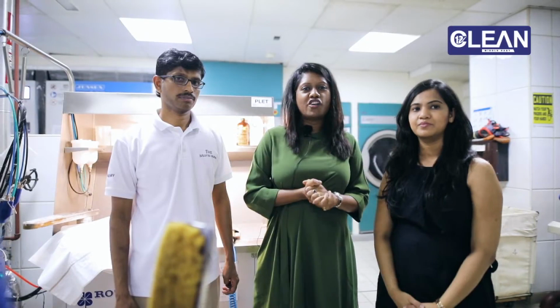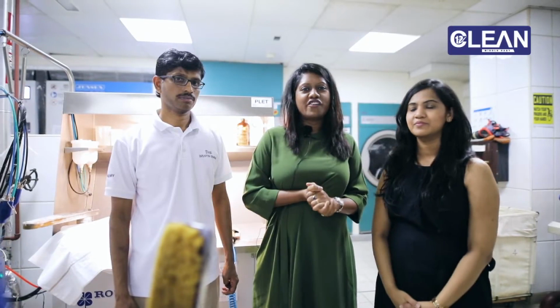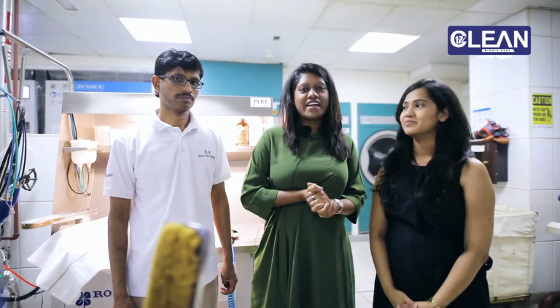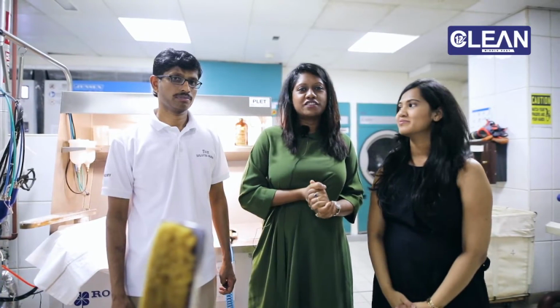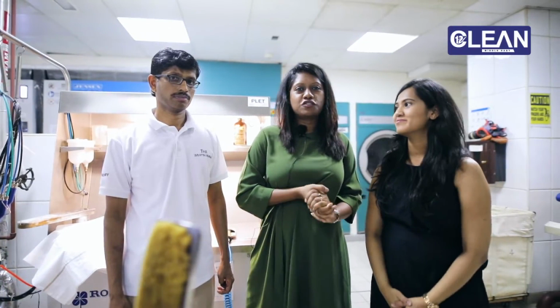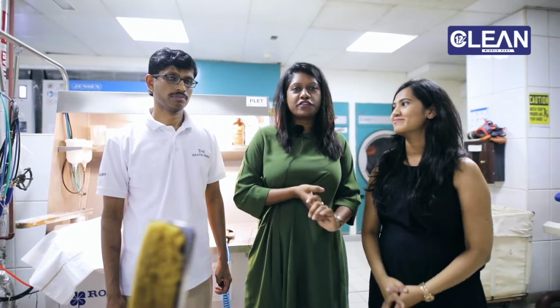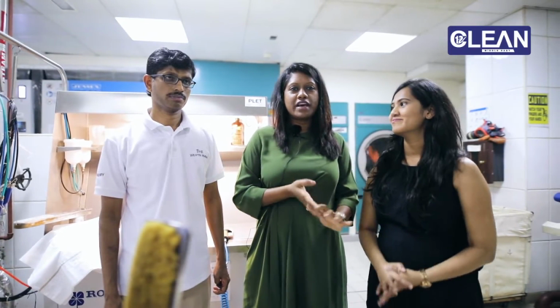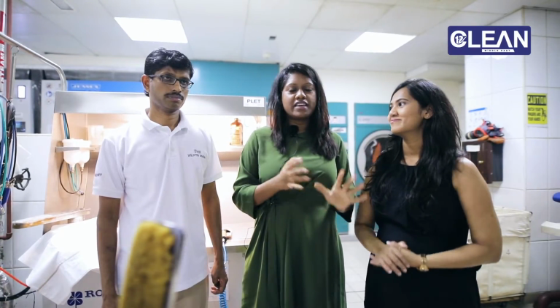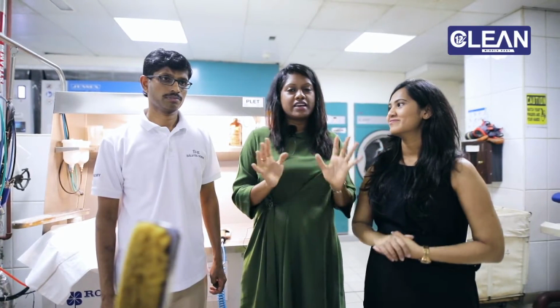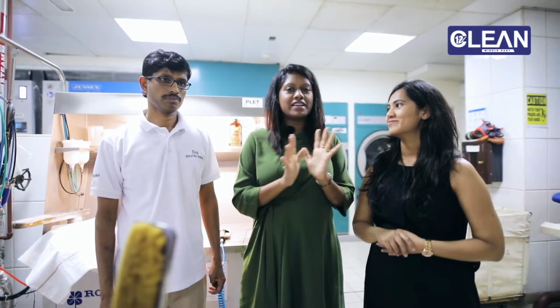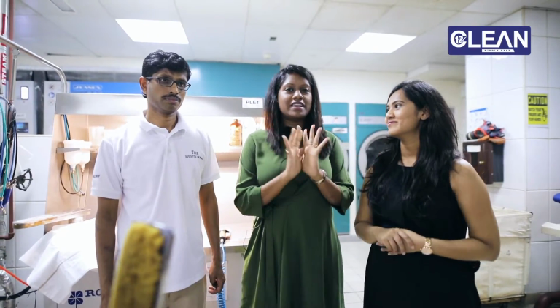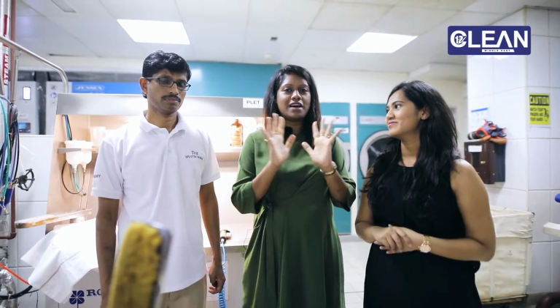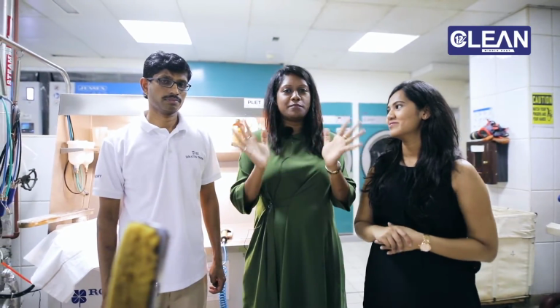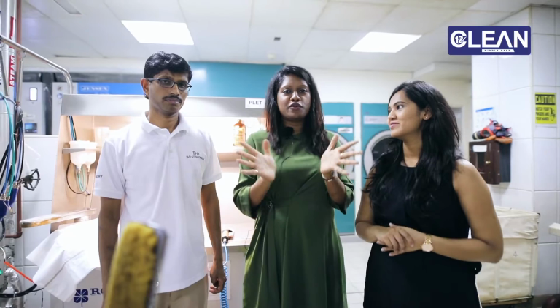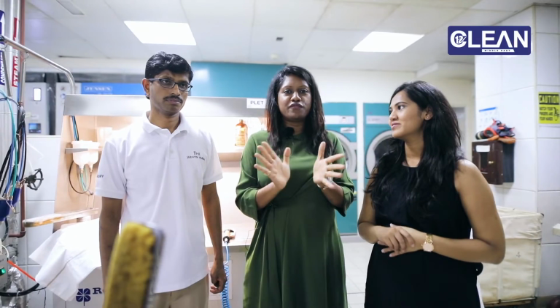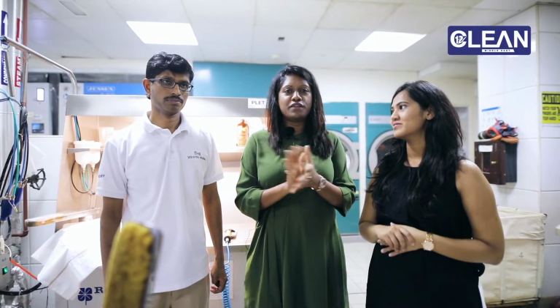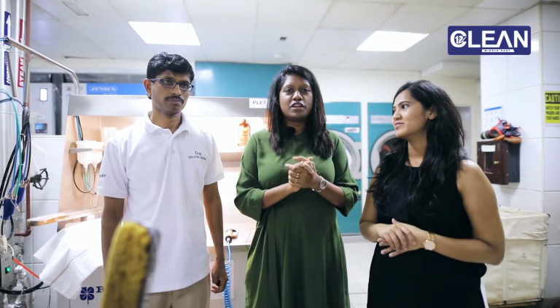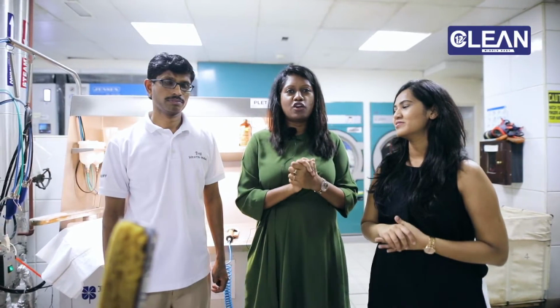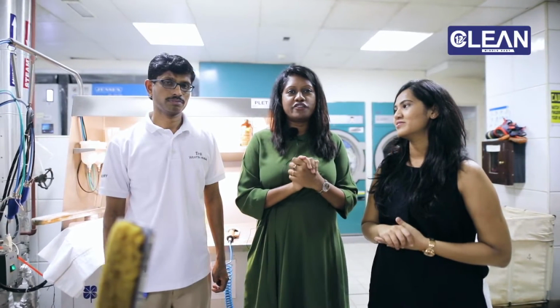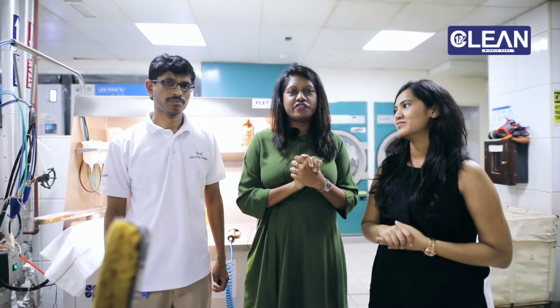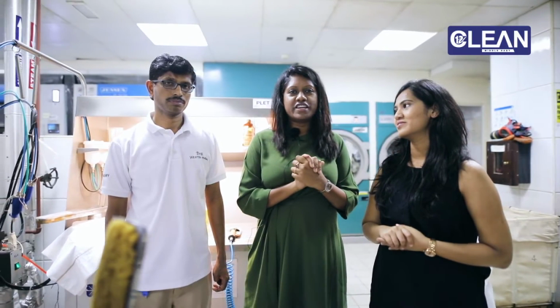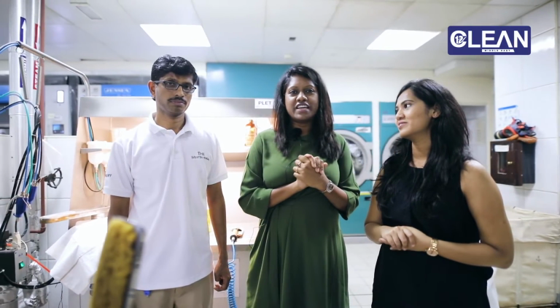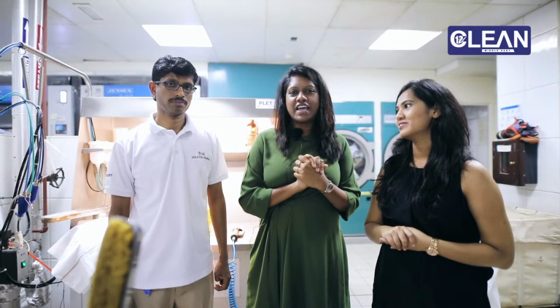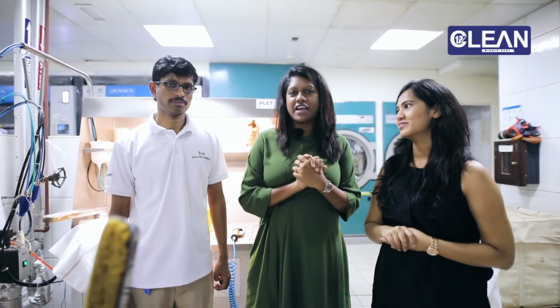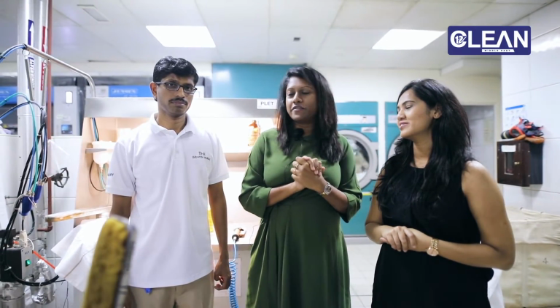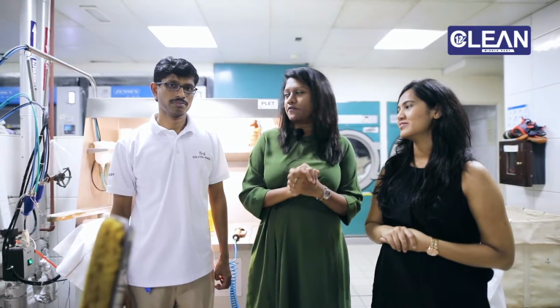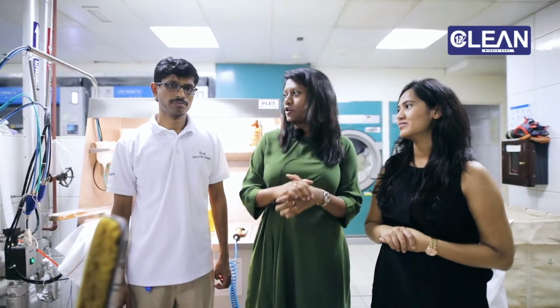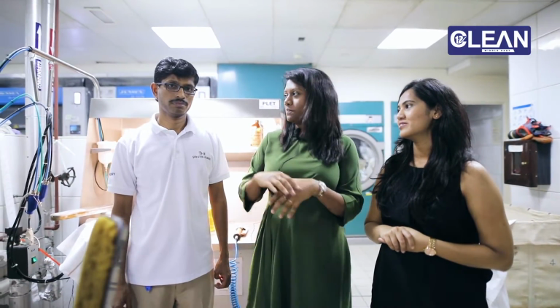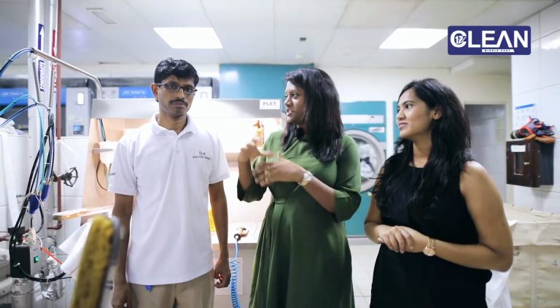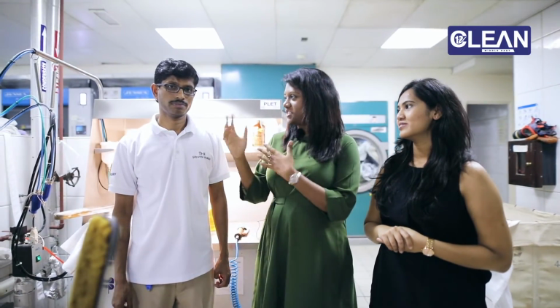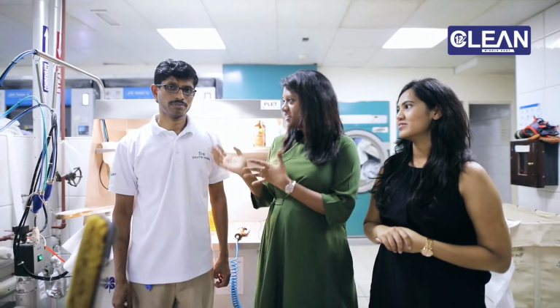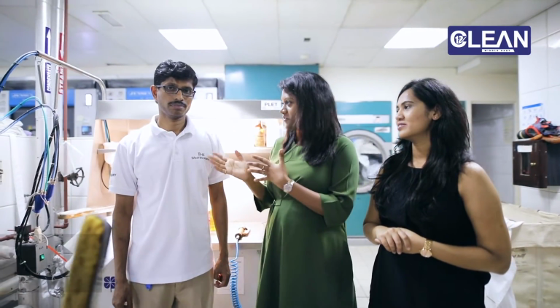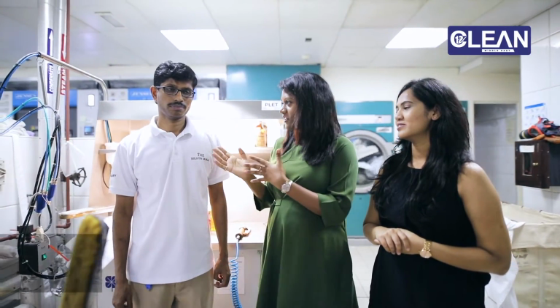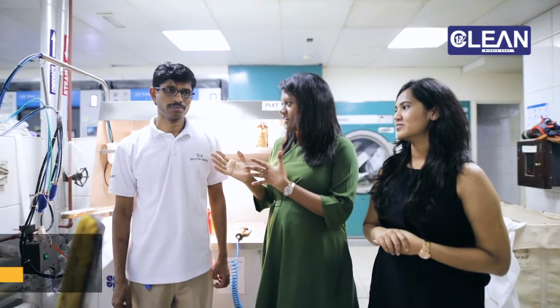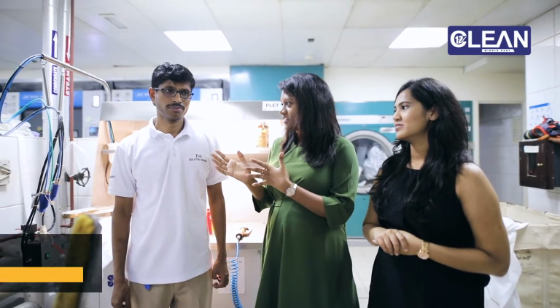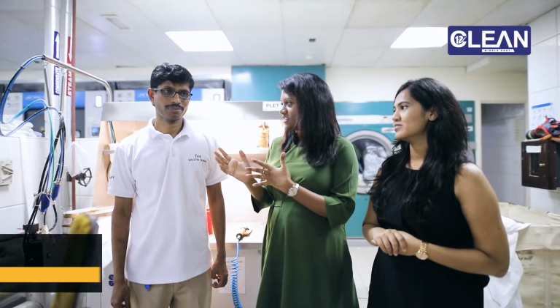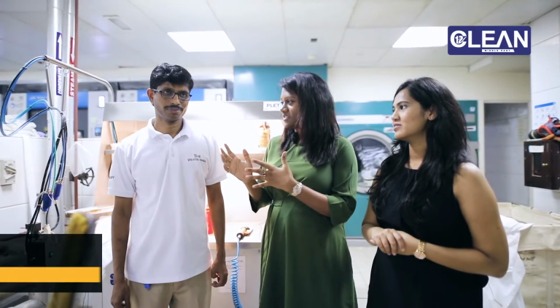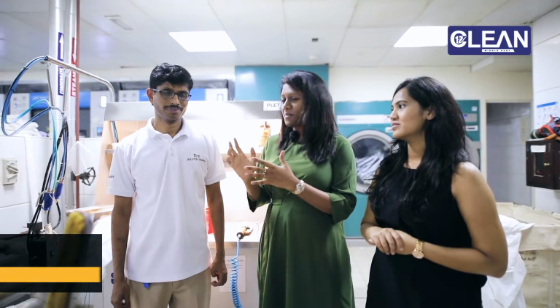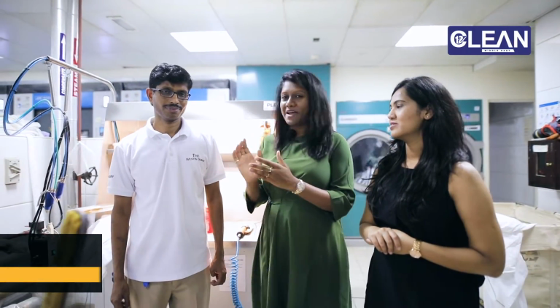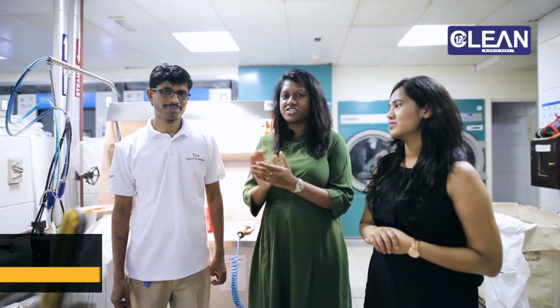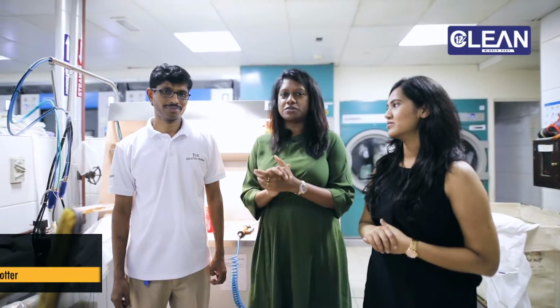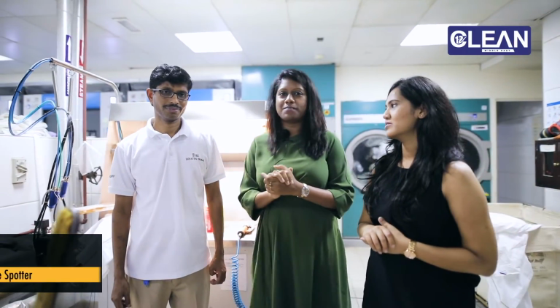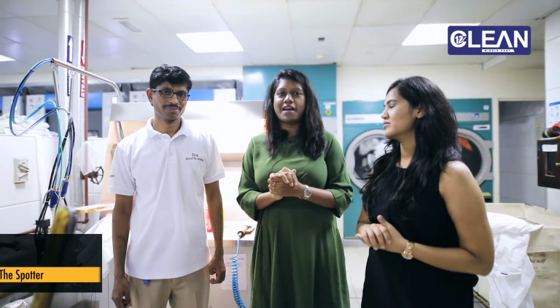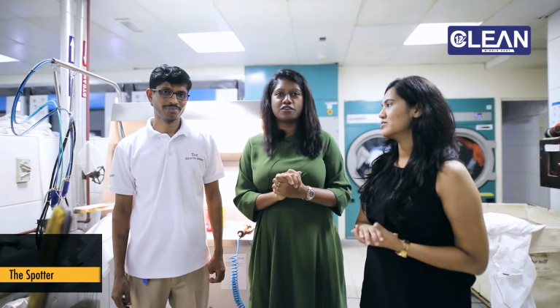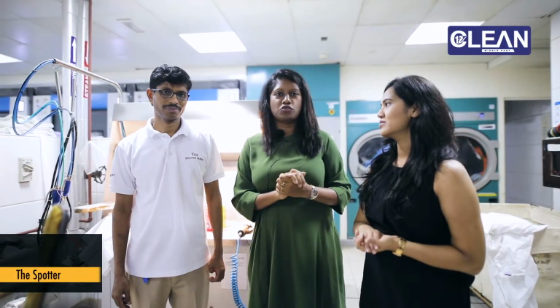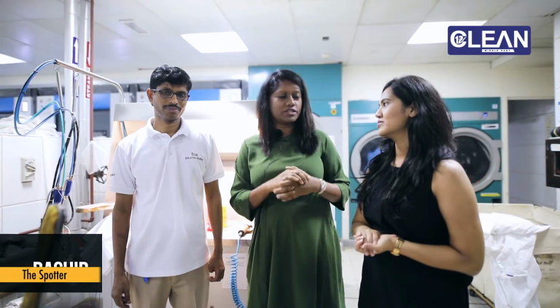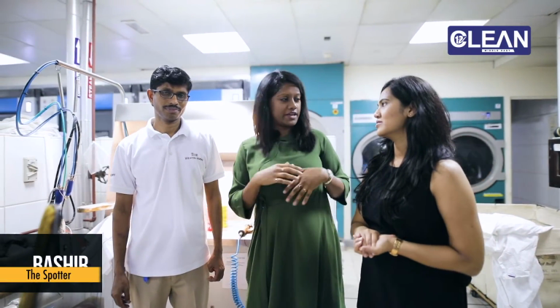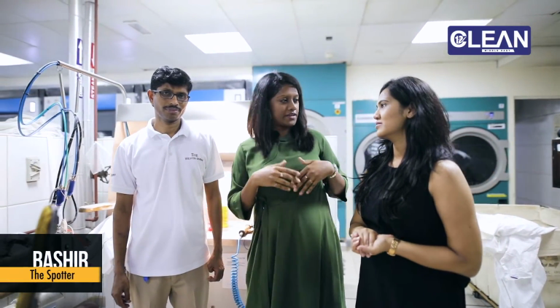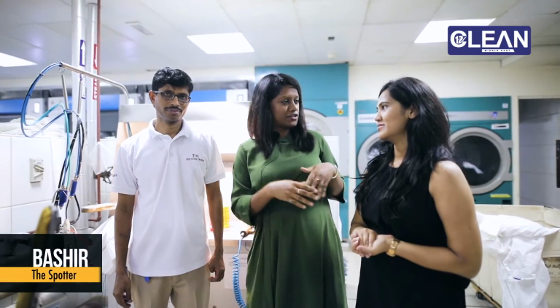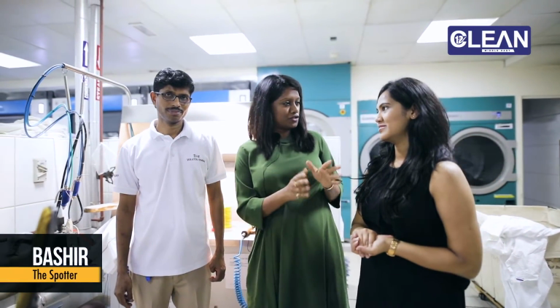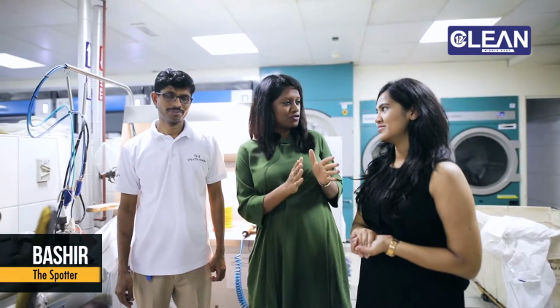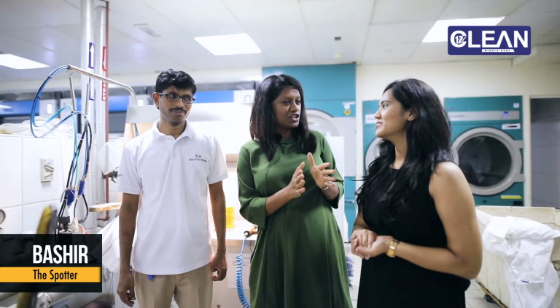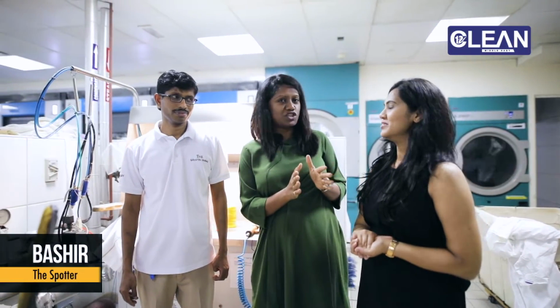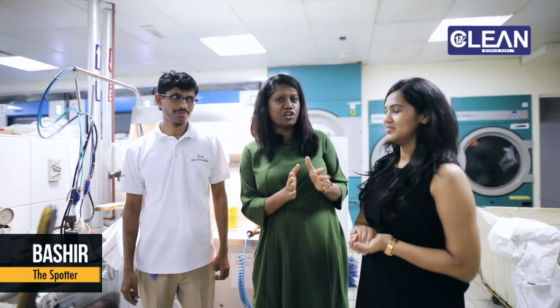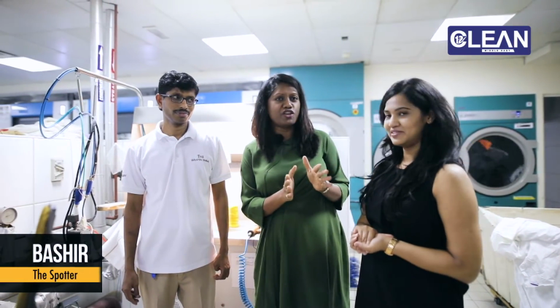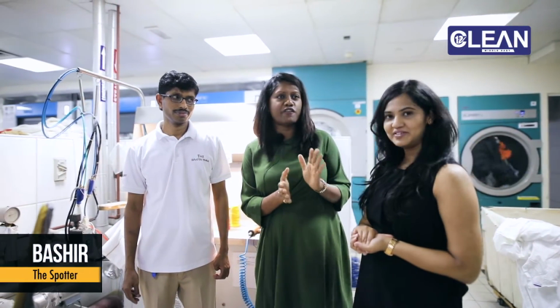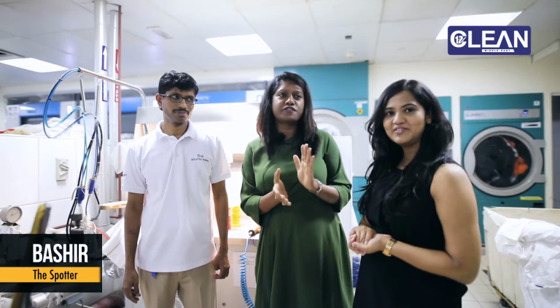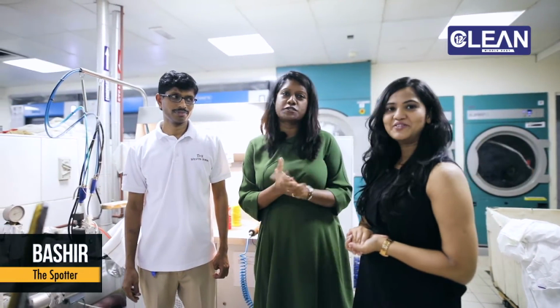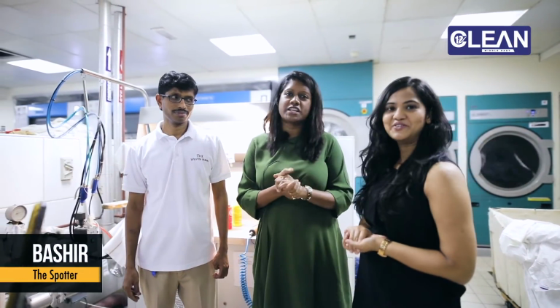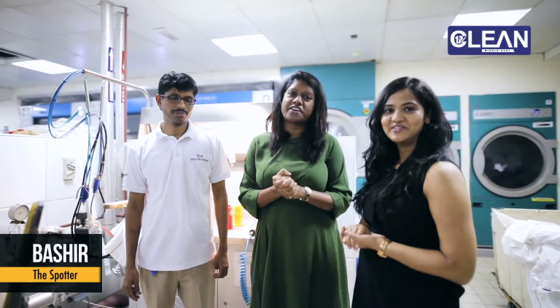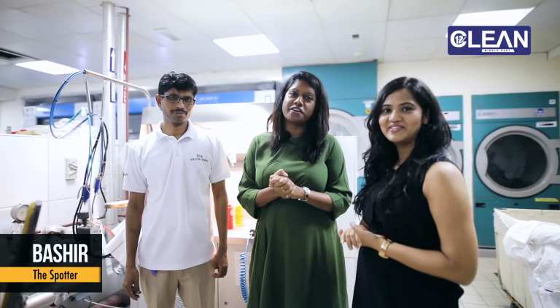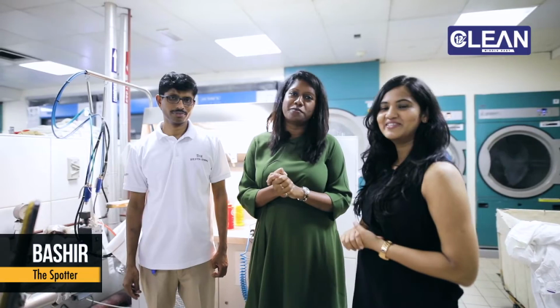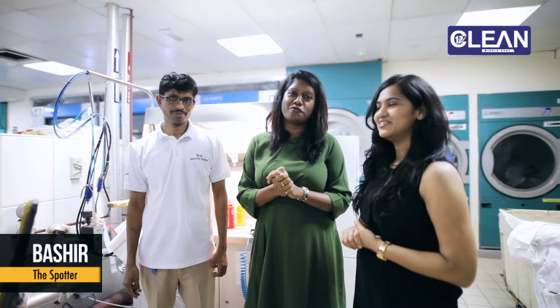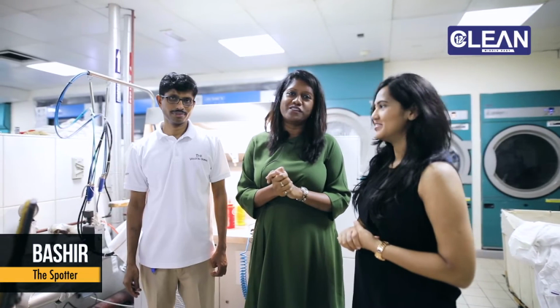Alright, so we are here in our beautiful laundry and we have got Bashir with us. He is the magic man who will take us through the journey of stain removal.